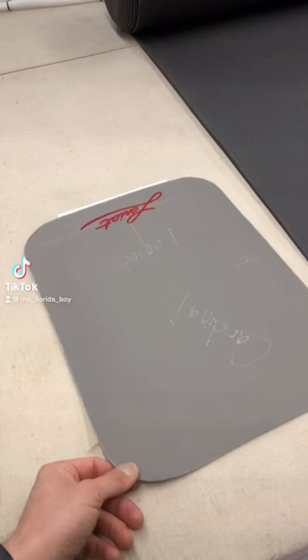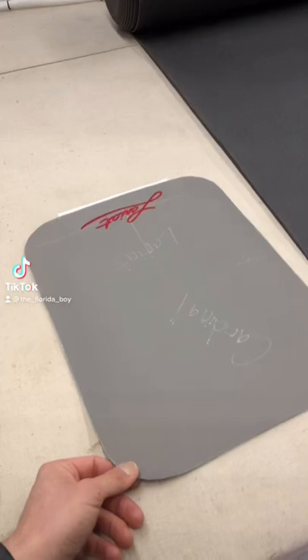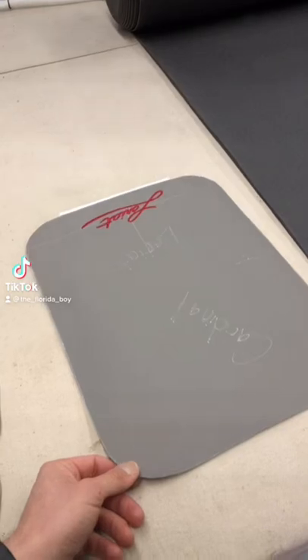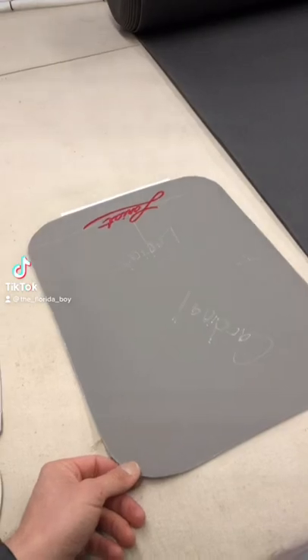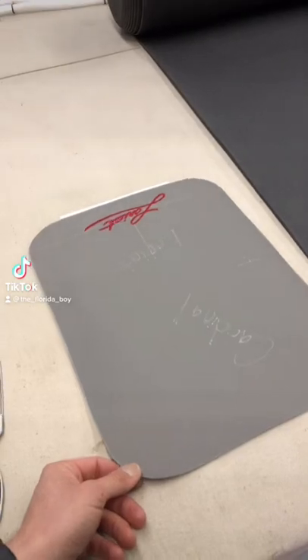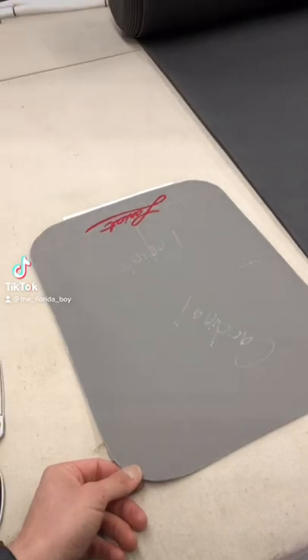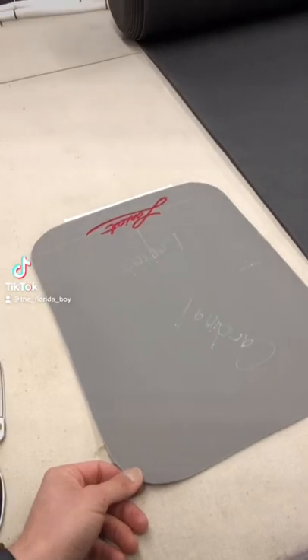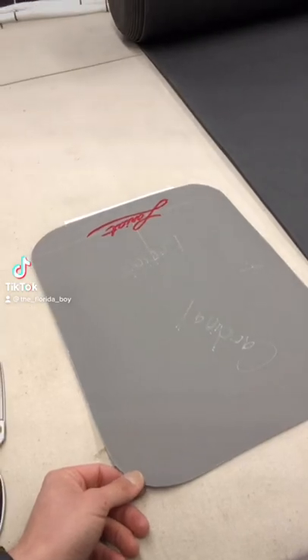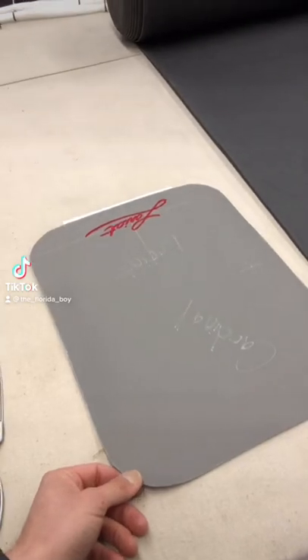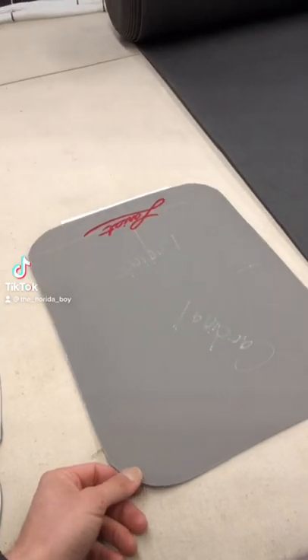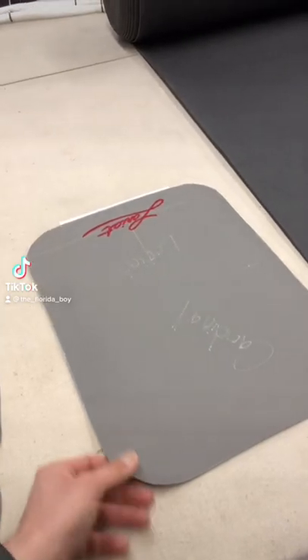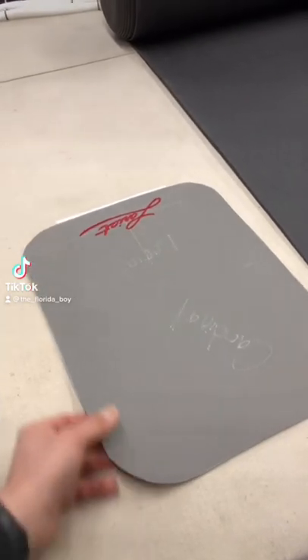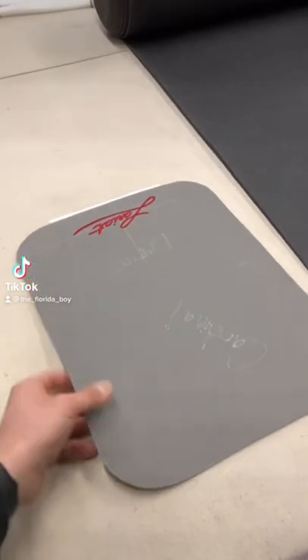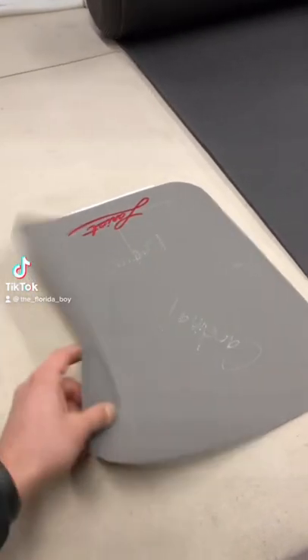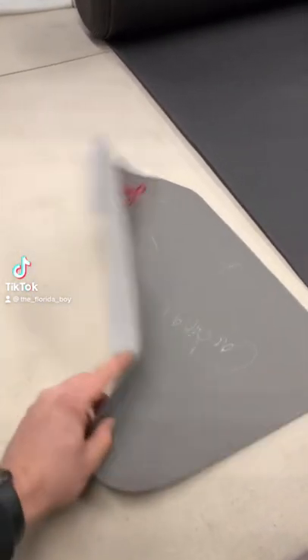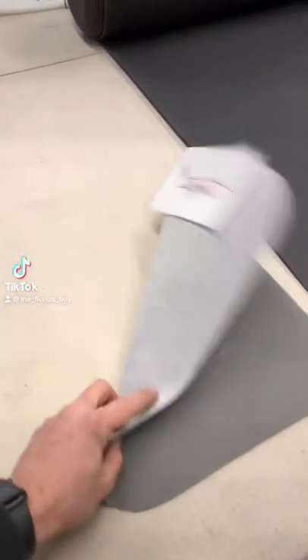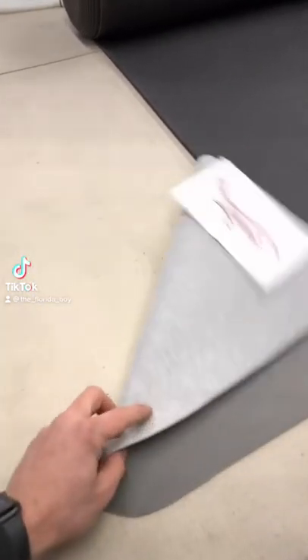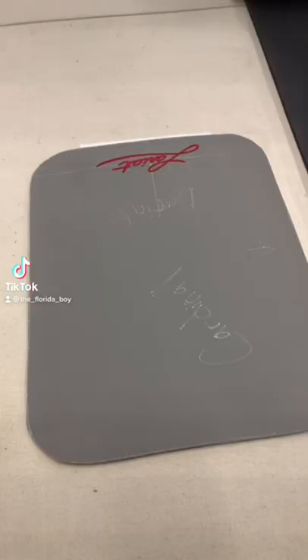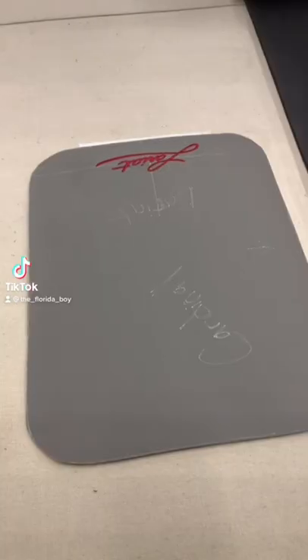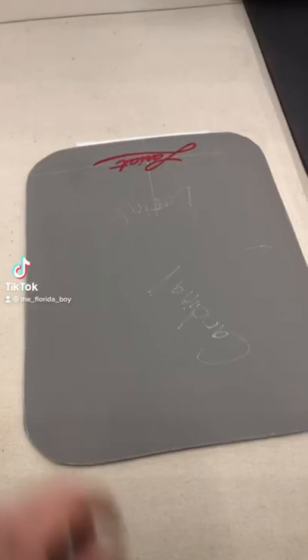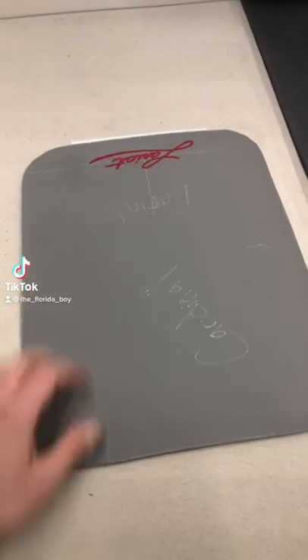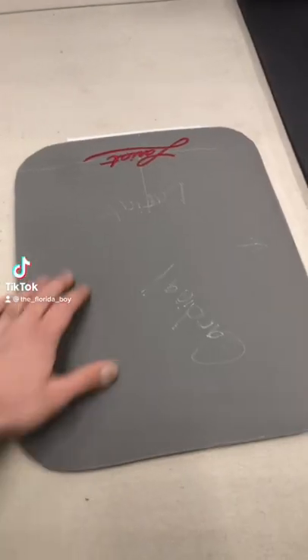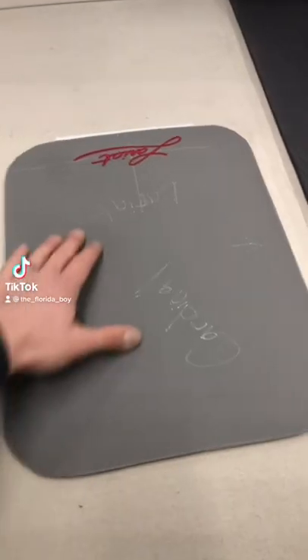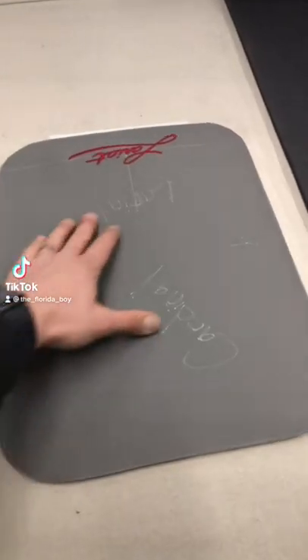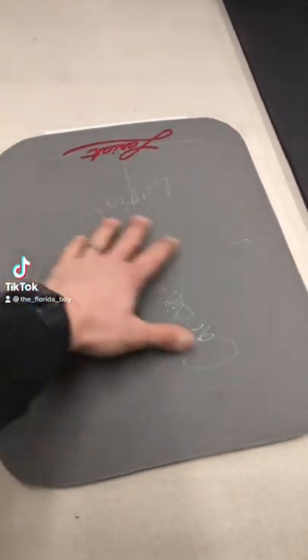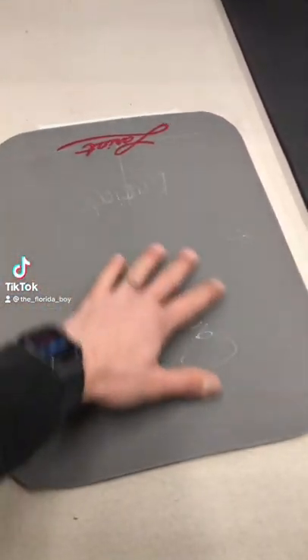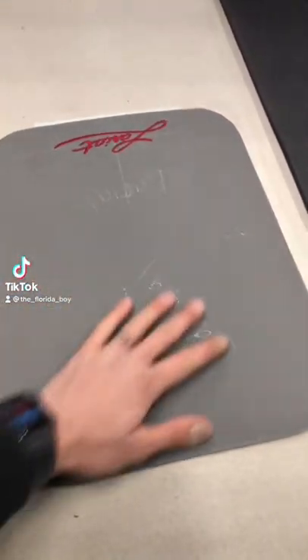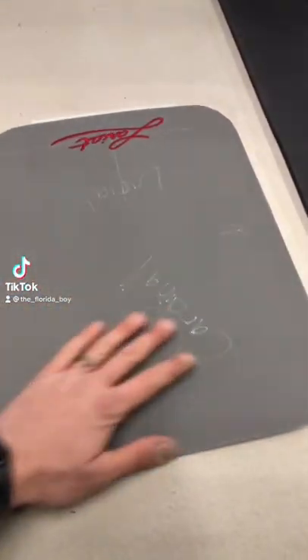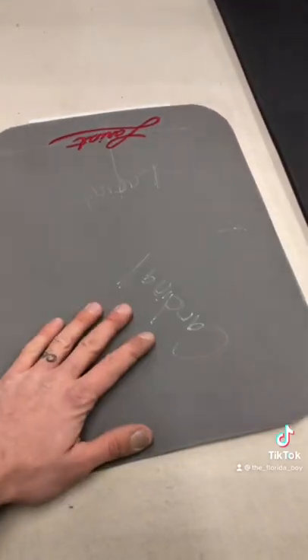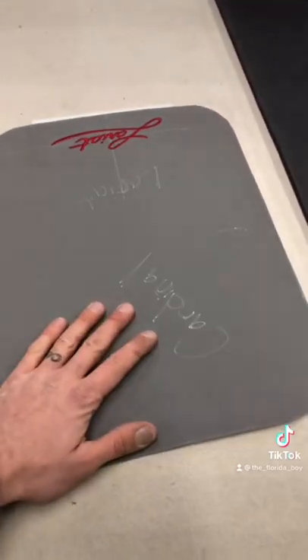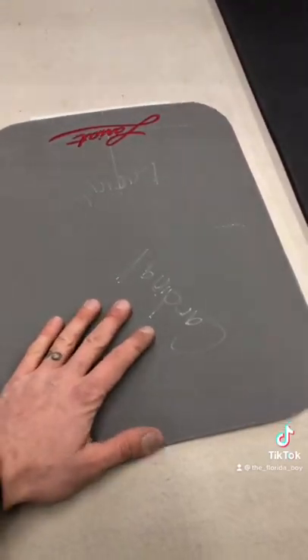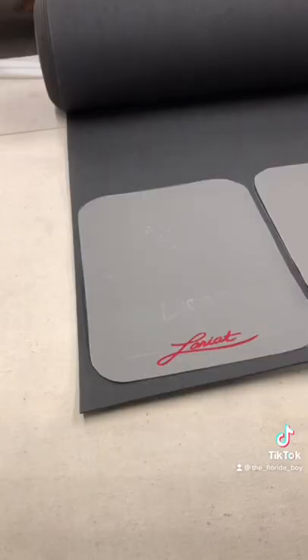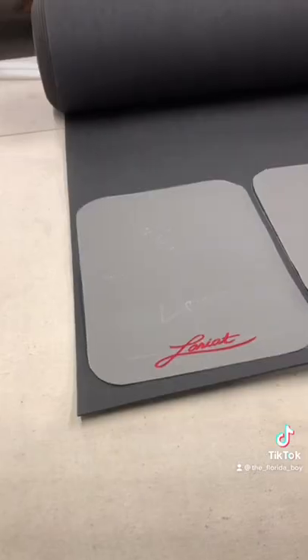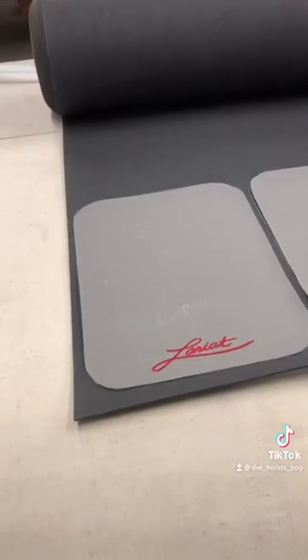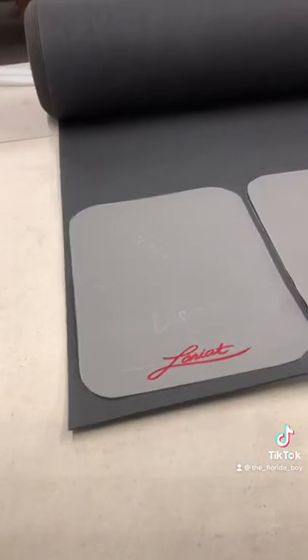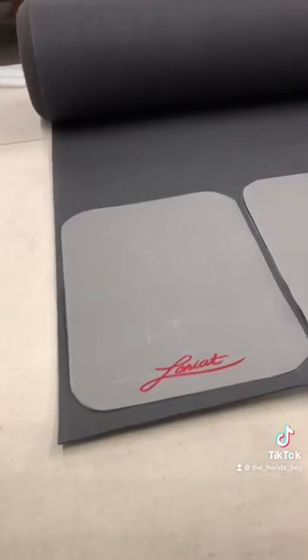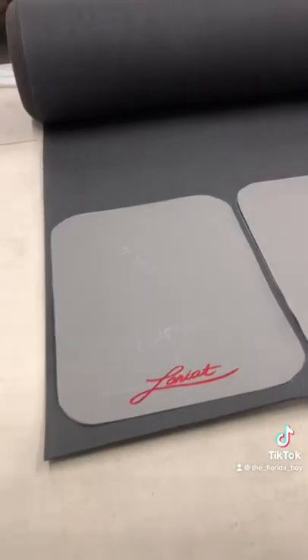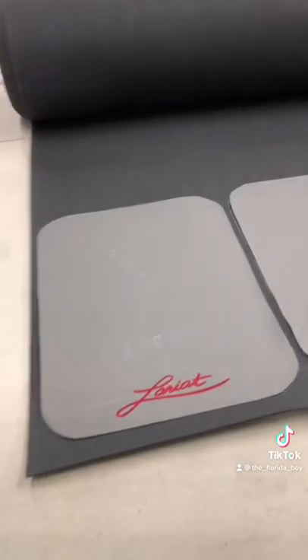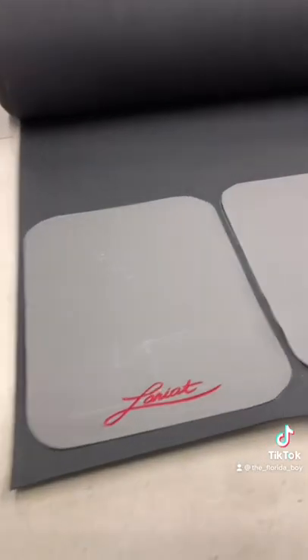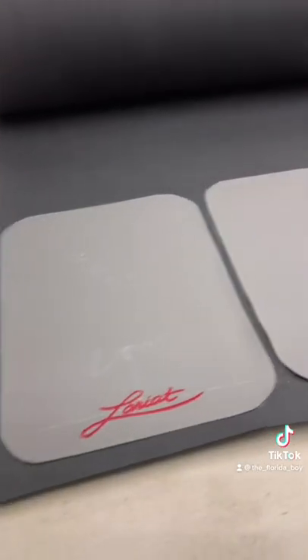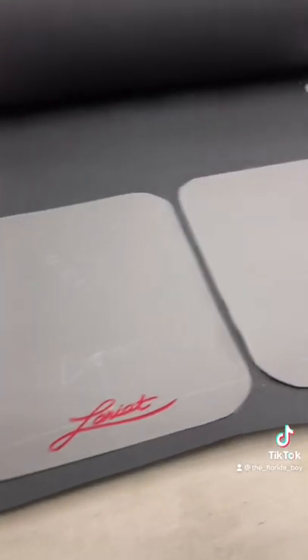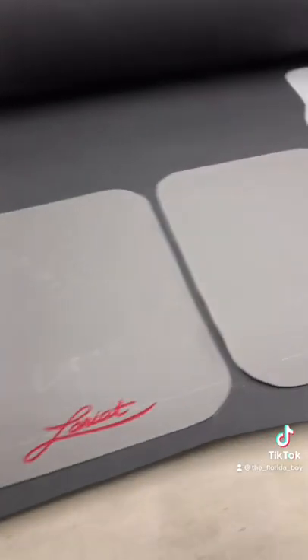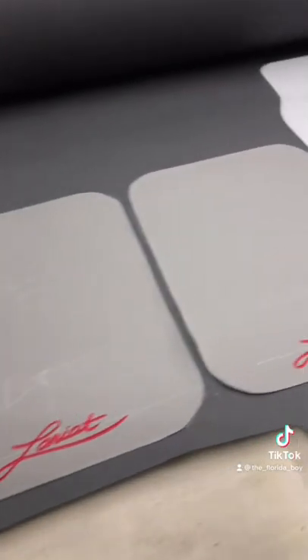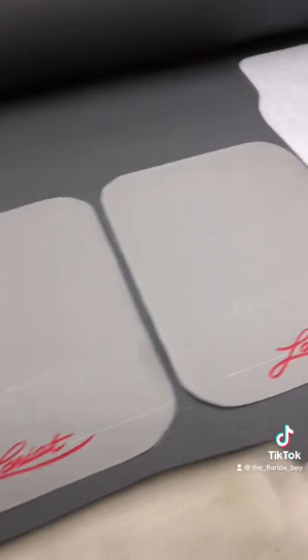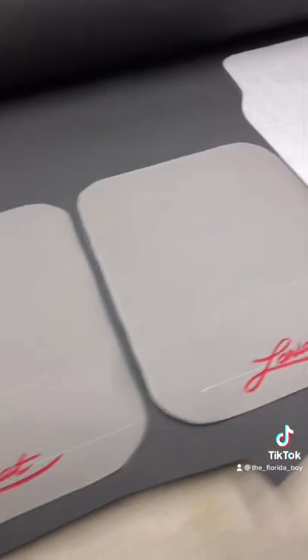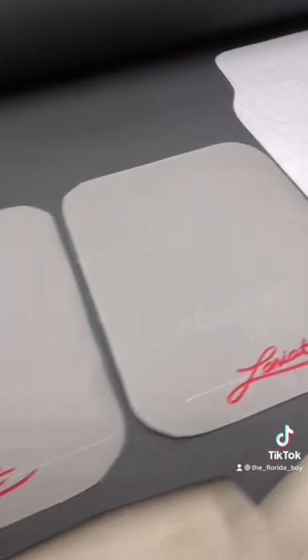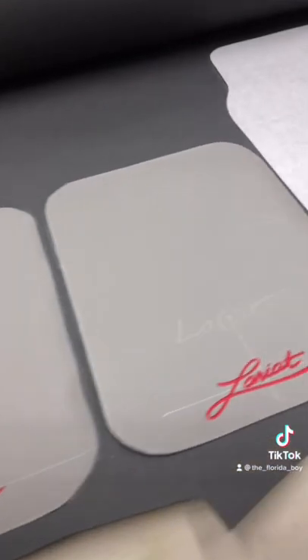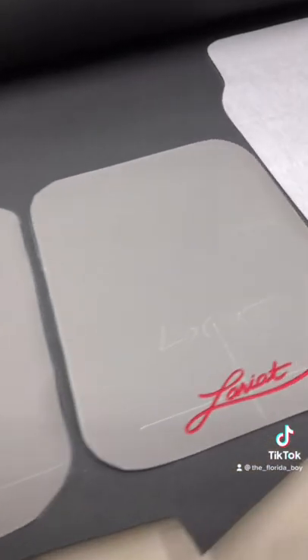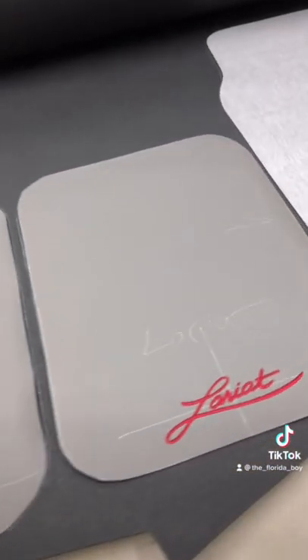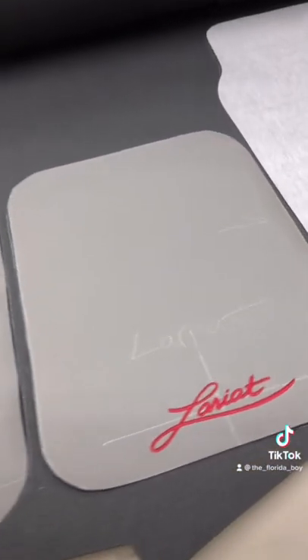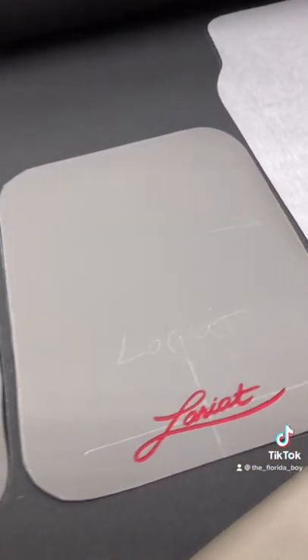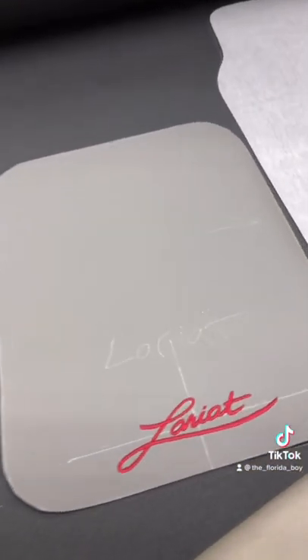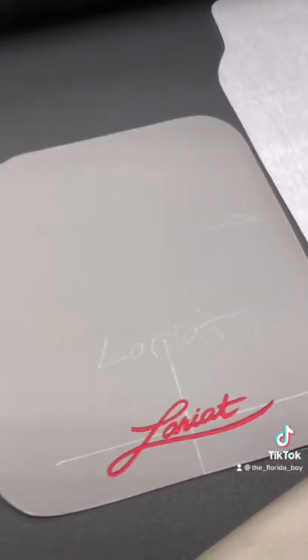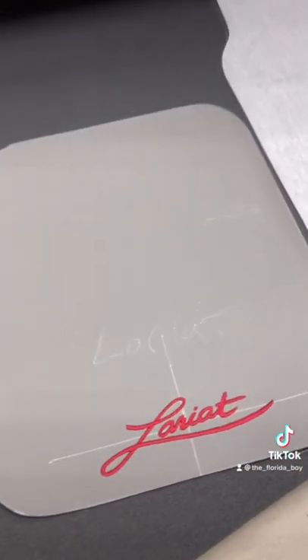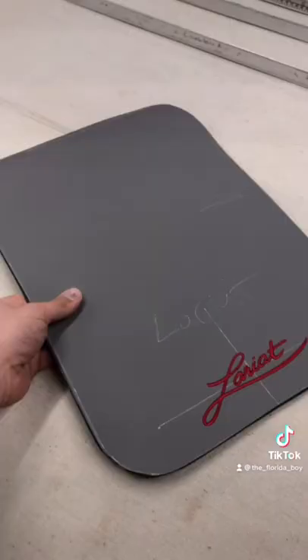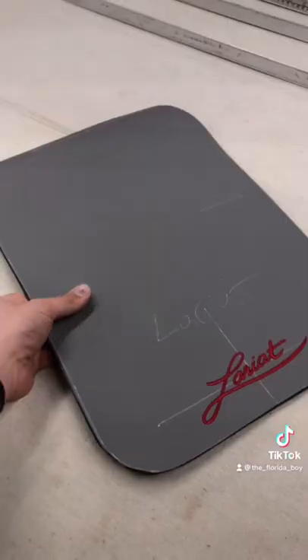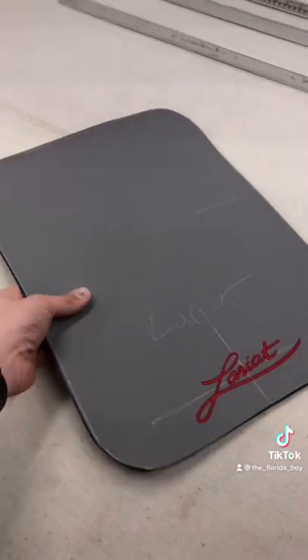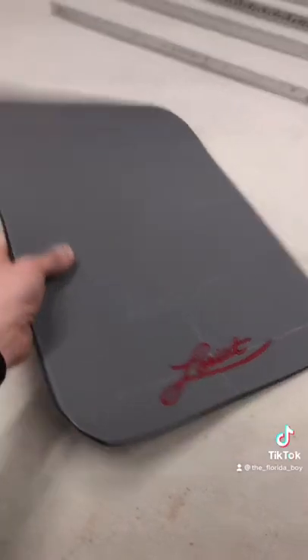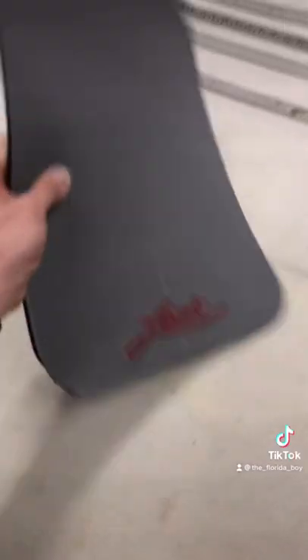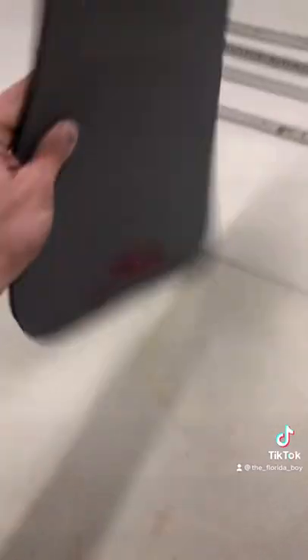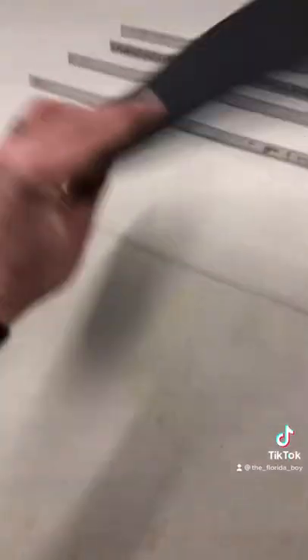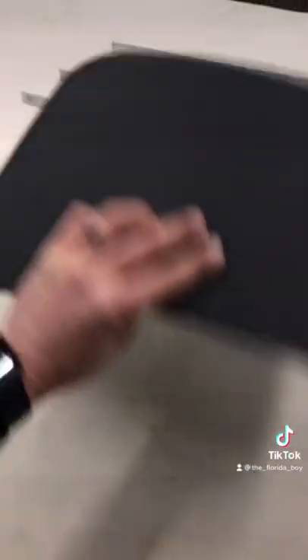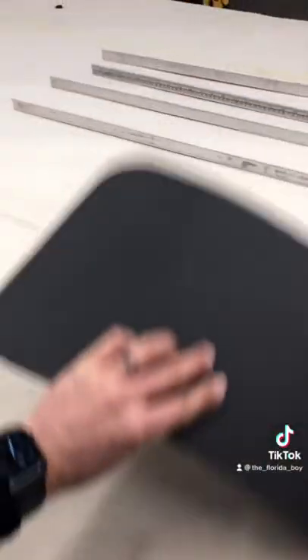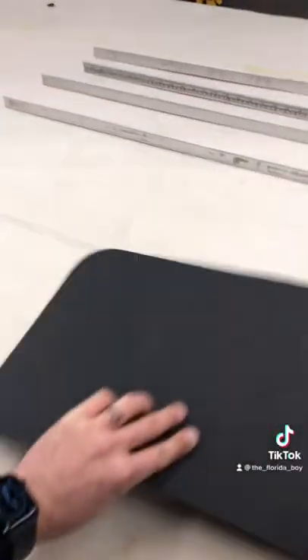Looking to make some custom floor mats. Cut the template of your mat. Glue the vinyl to the foam. Trim out your mat.